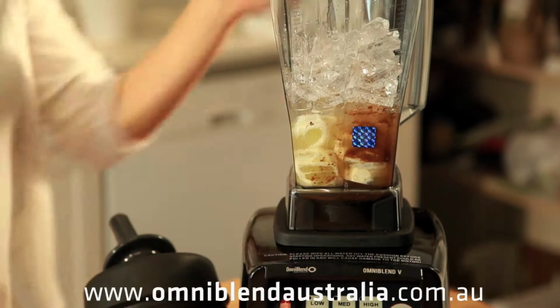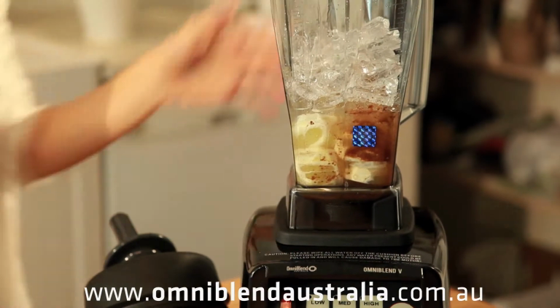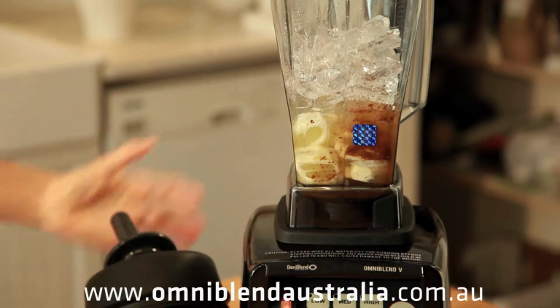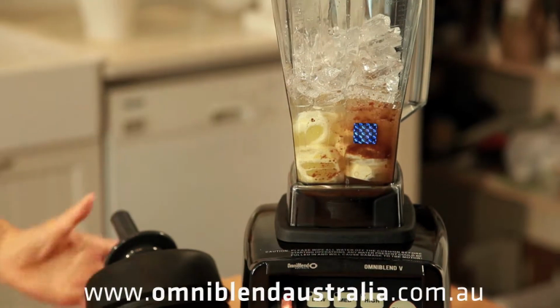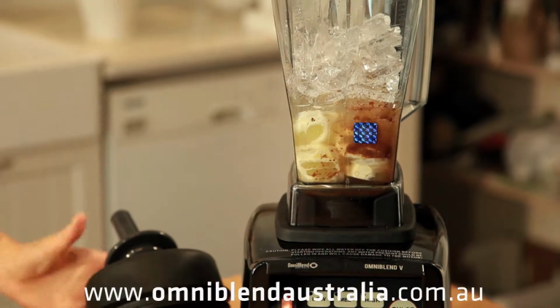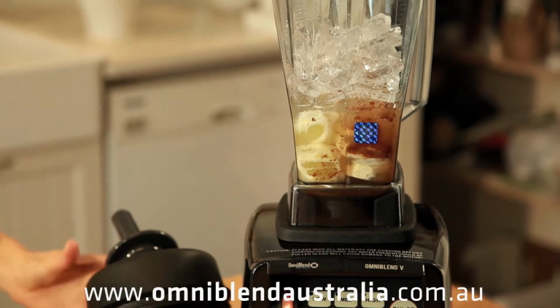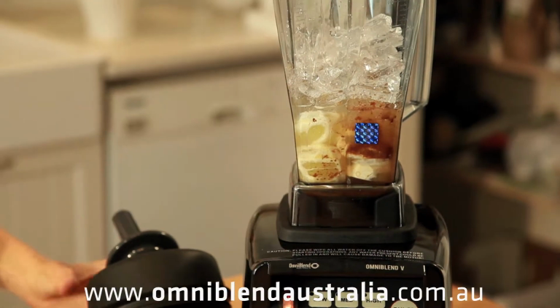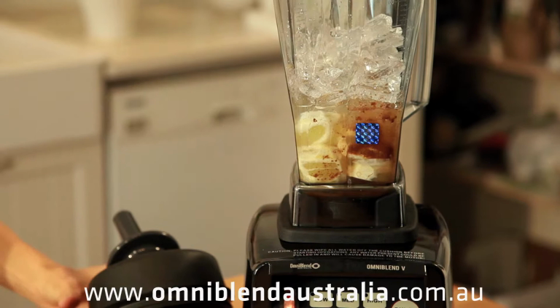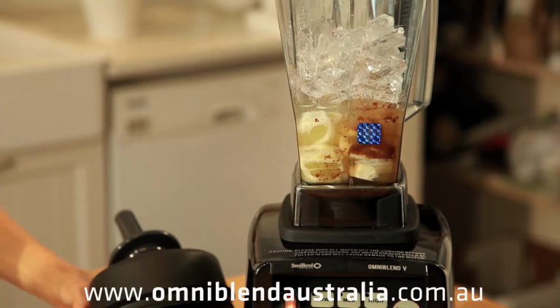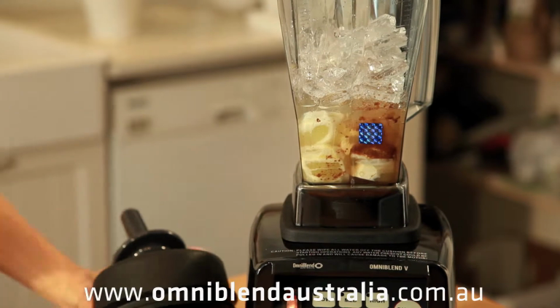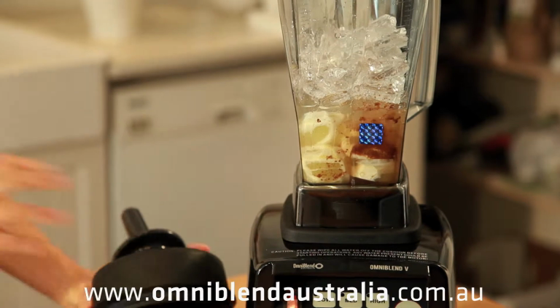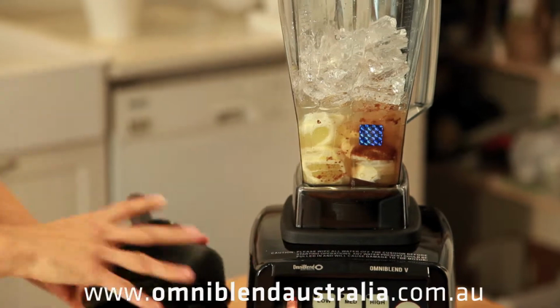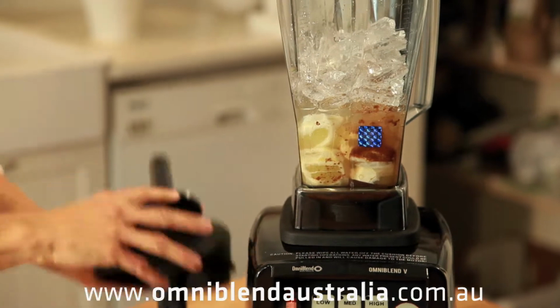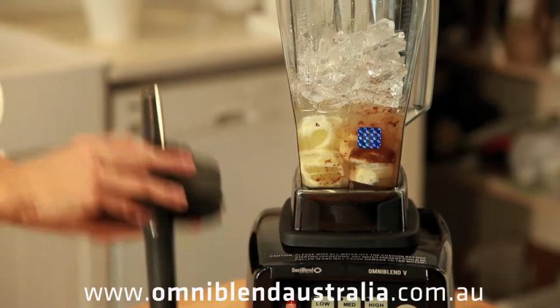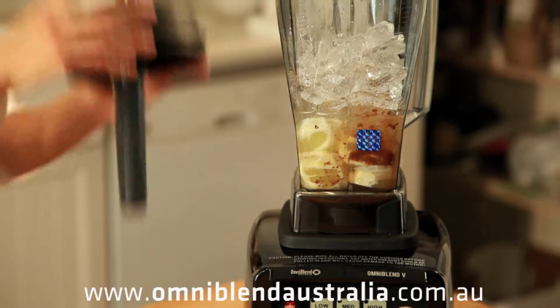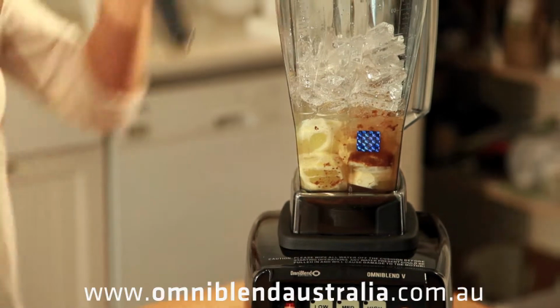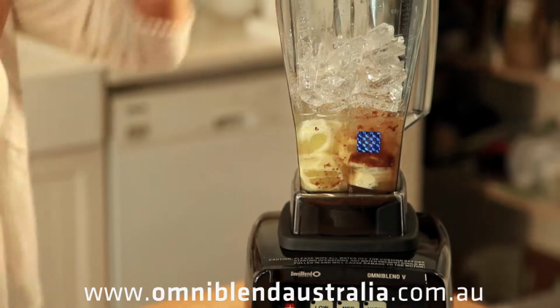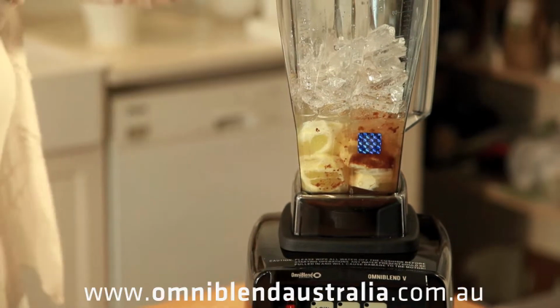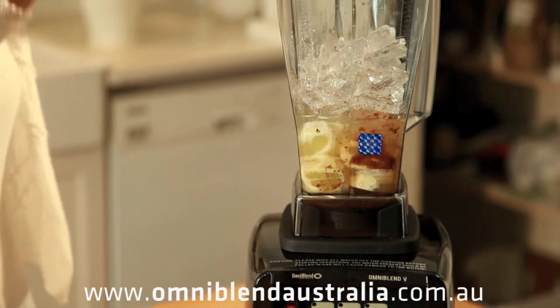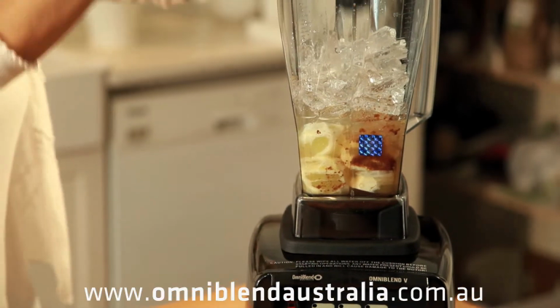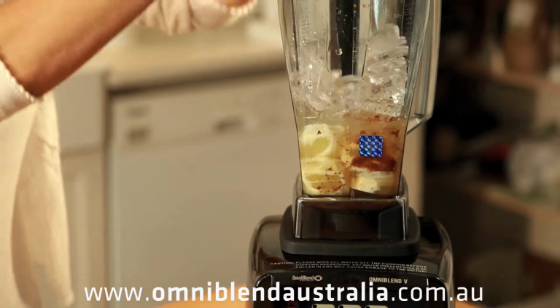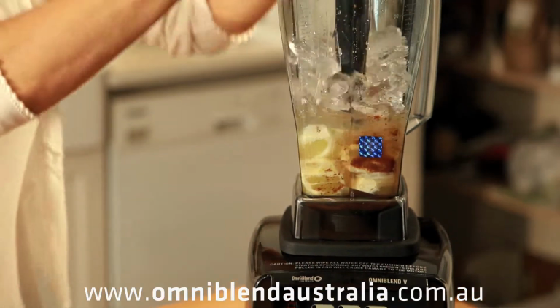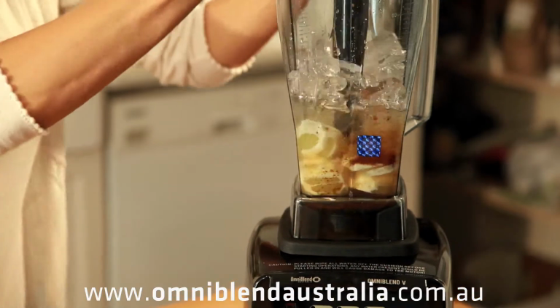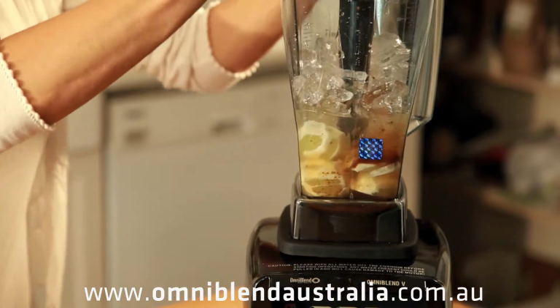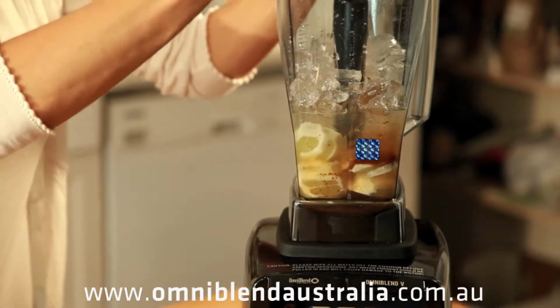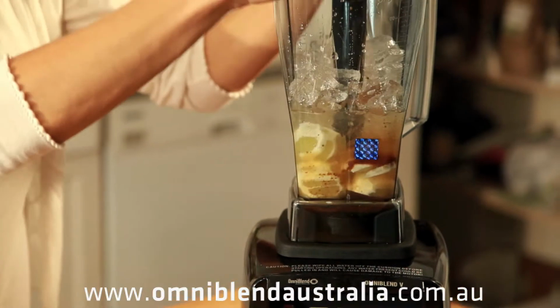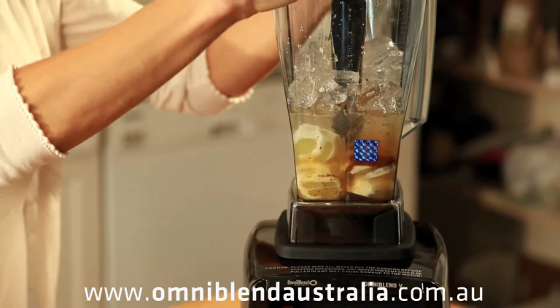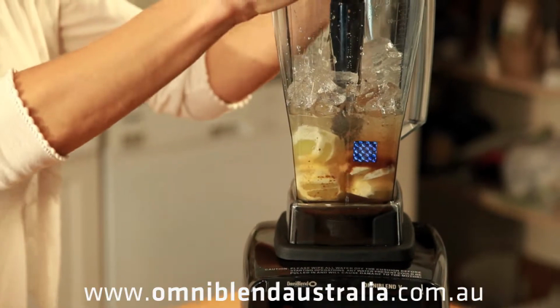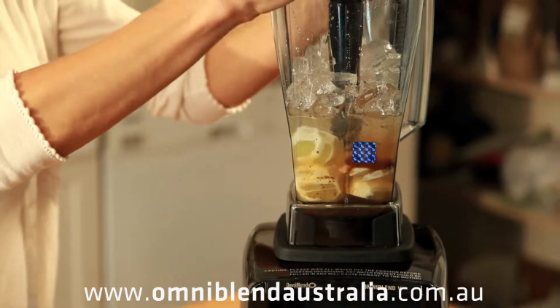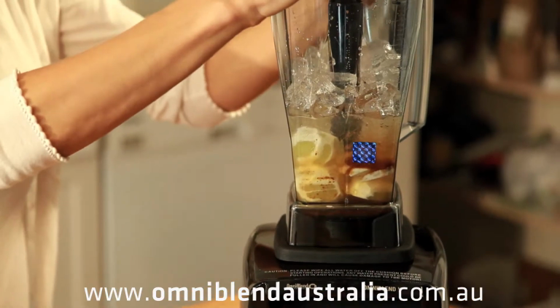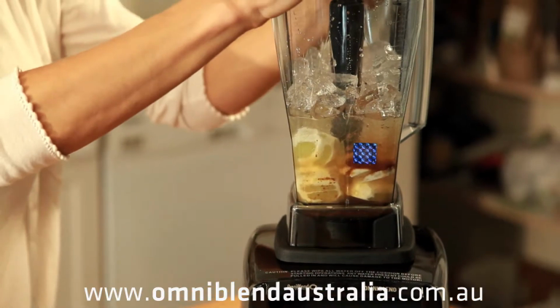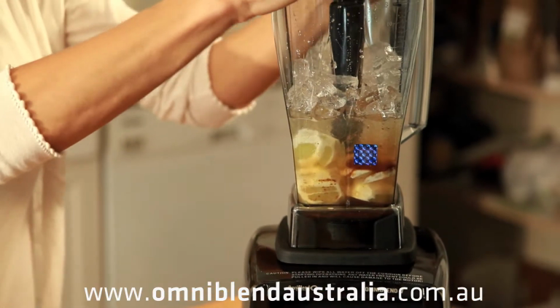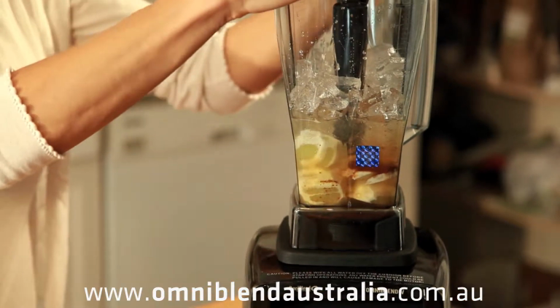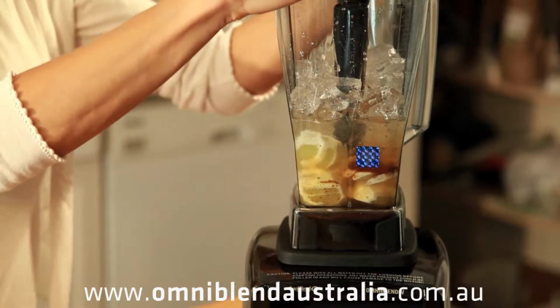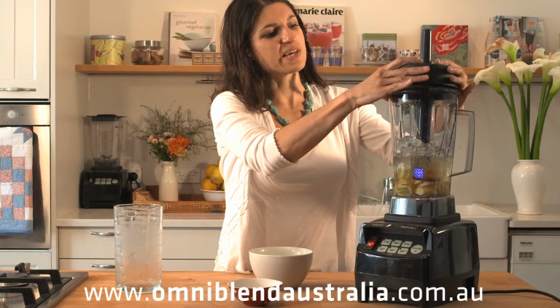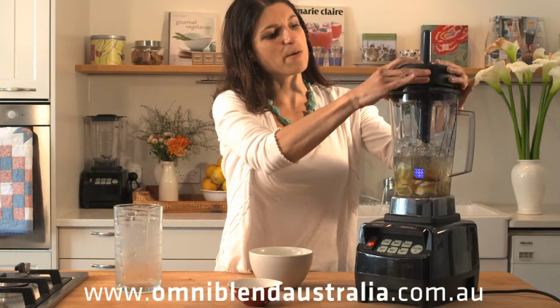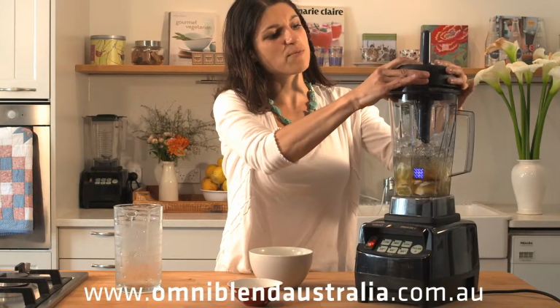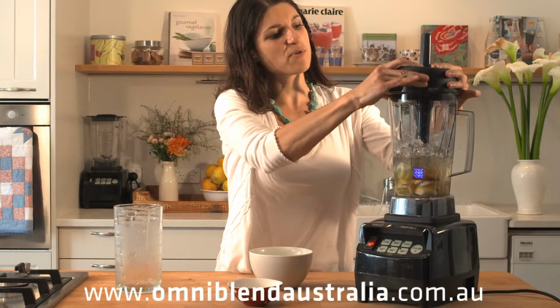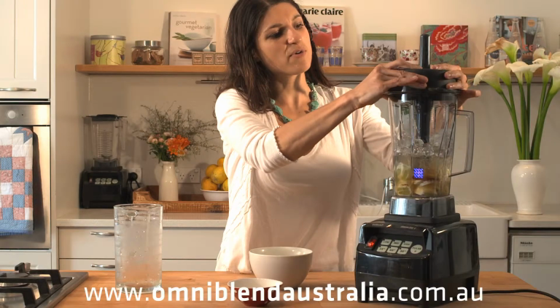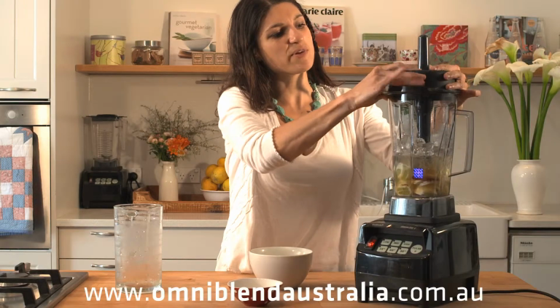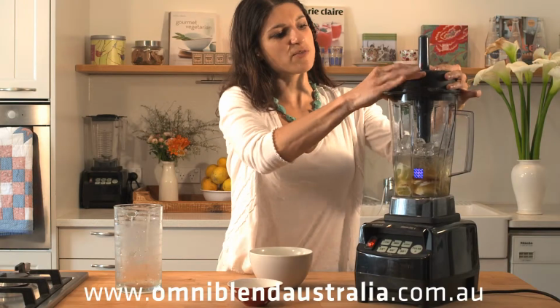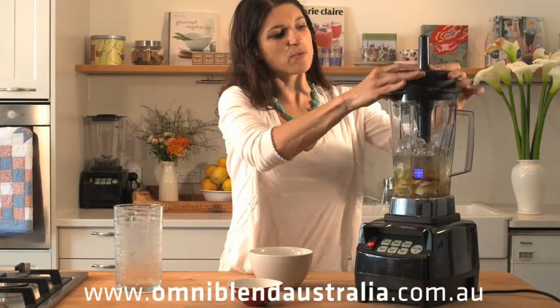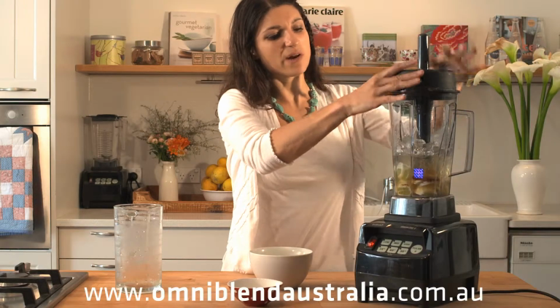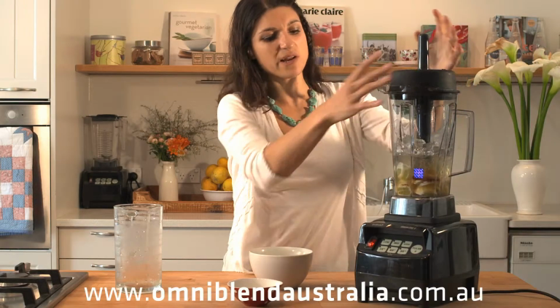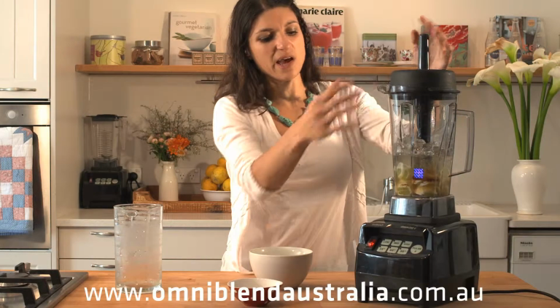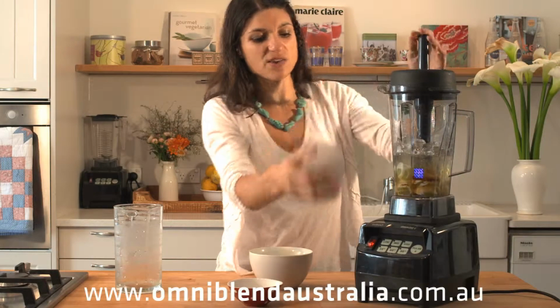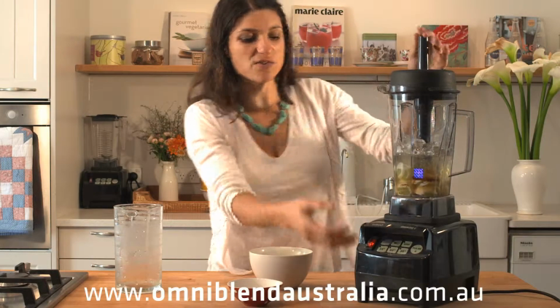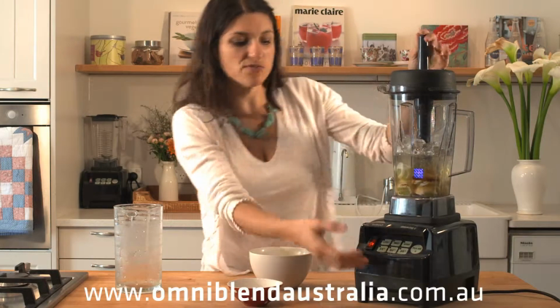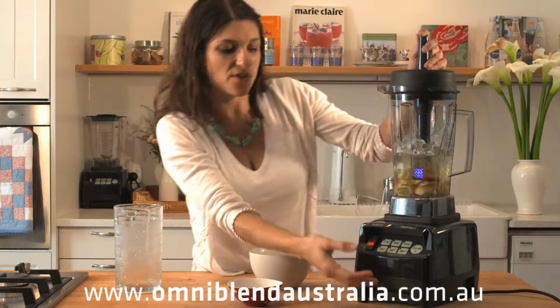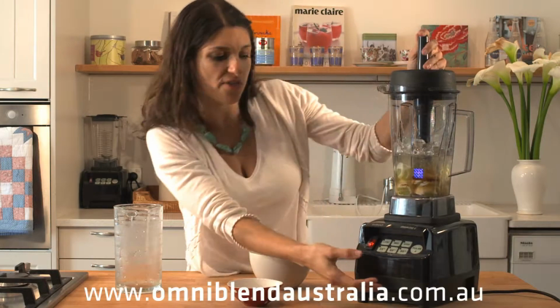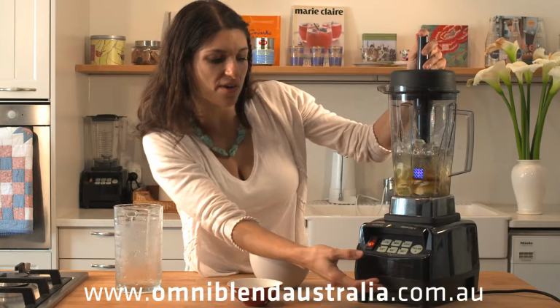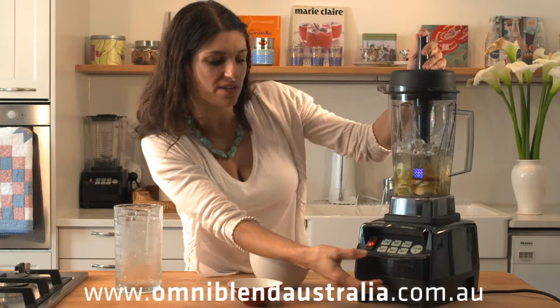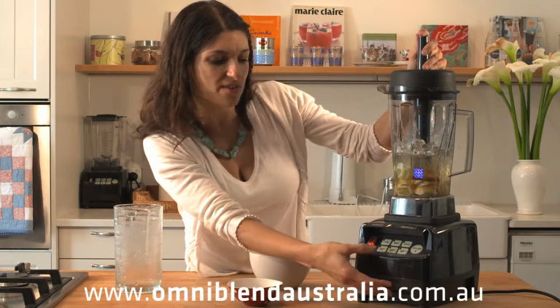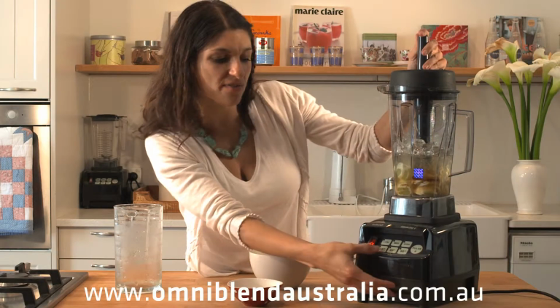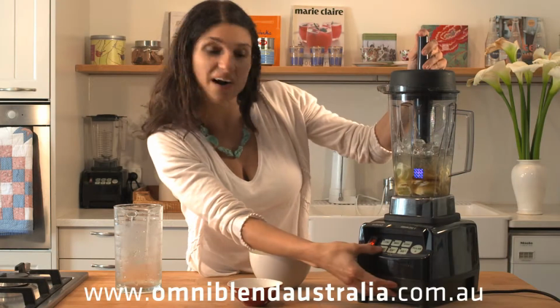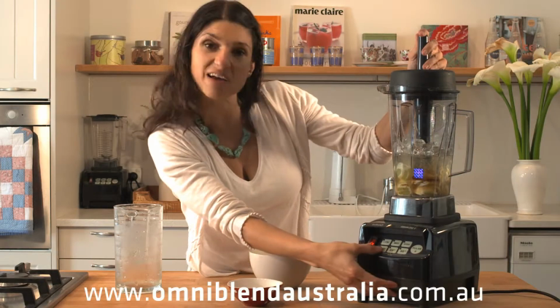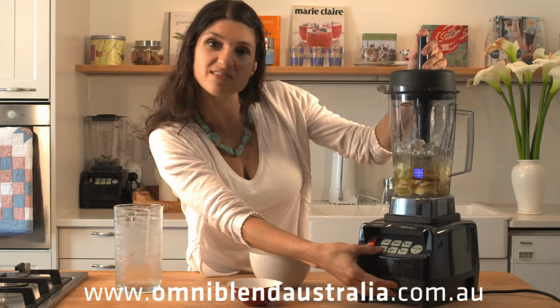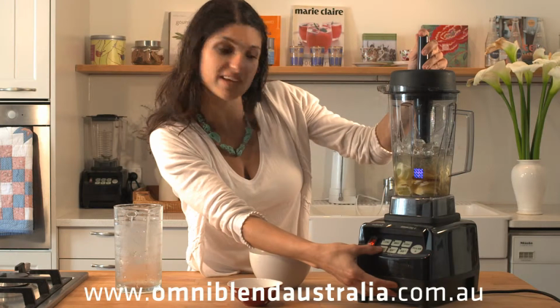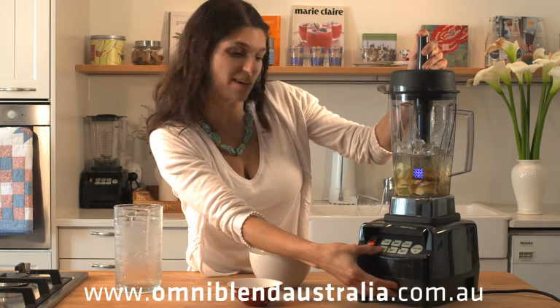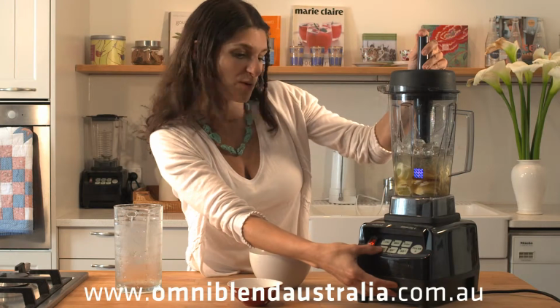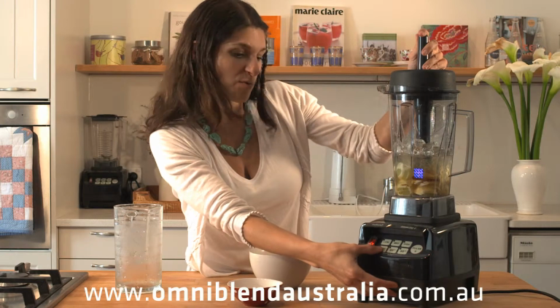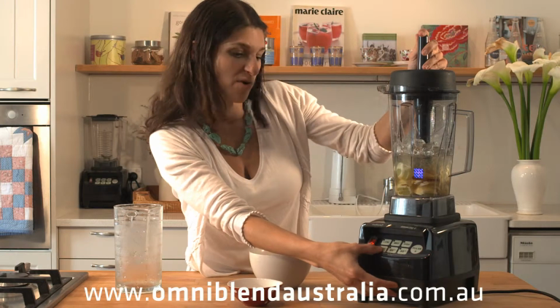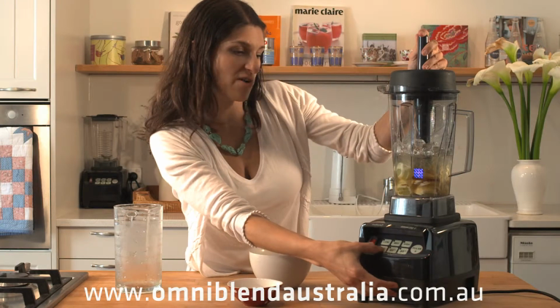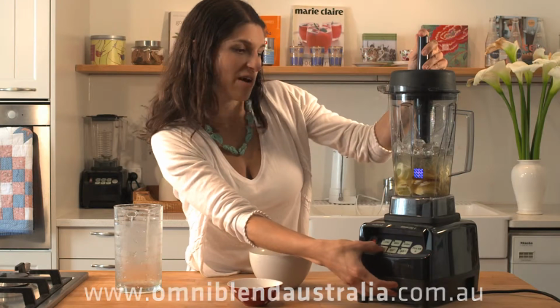So they all go in and I'm going to use the tamper on this one and use the 35-second program.